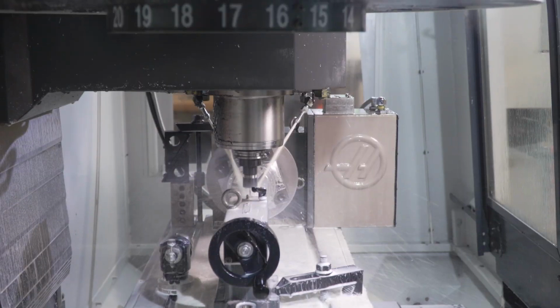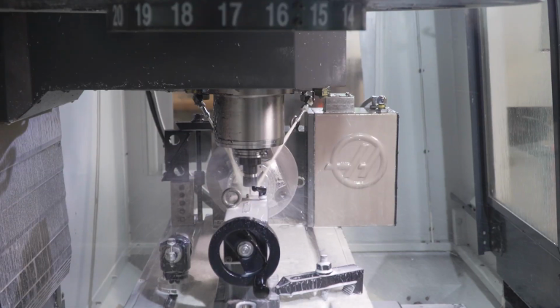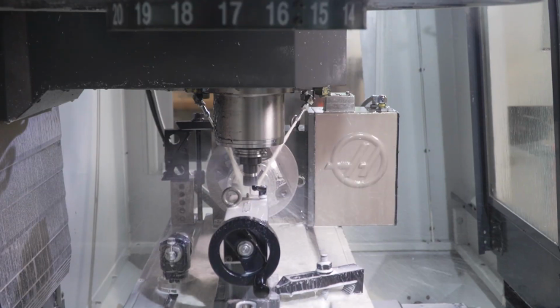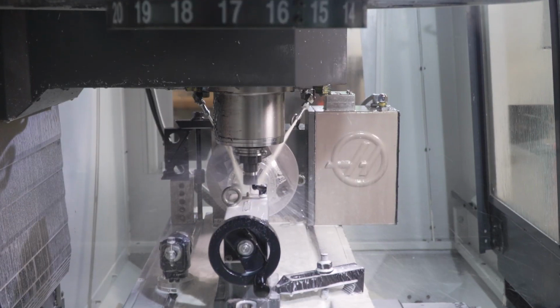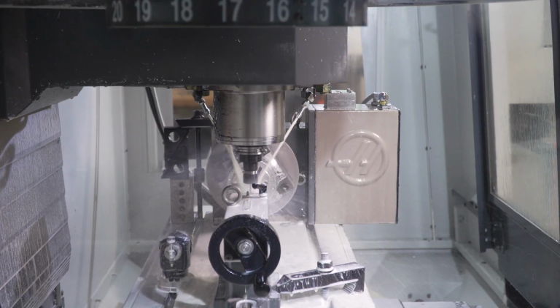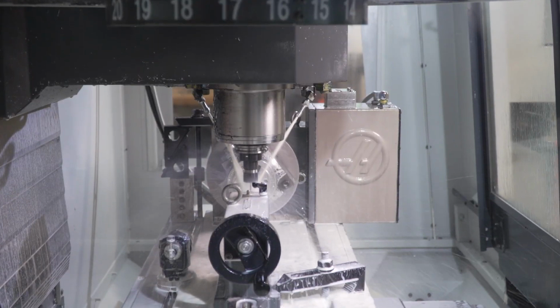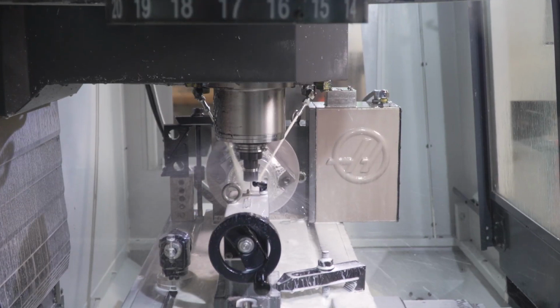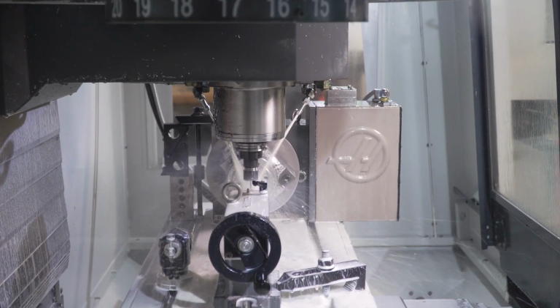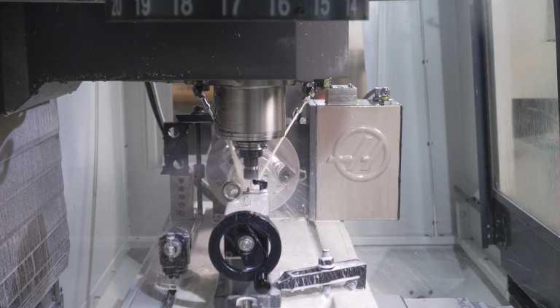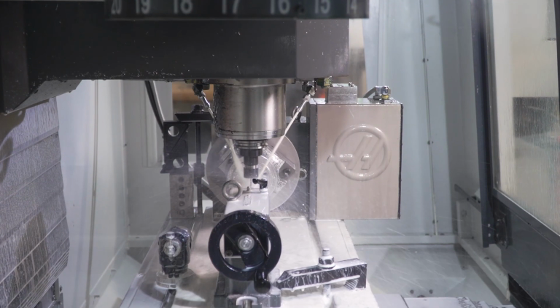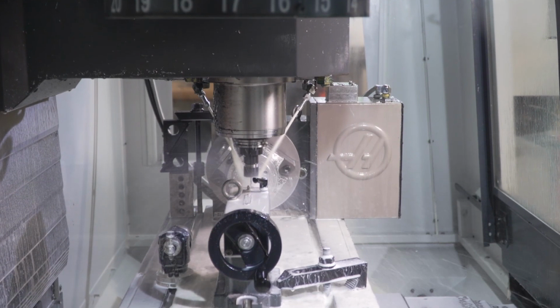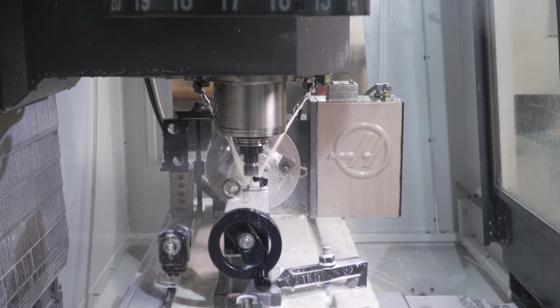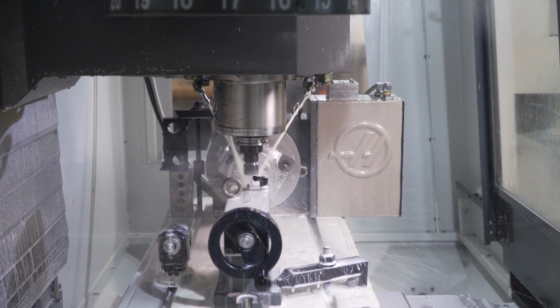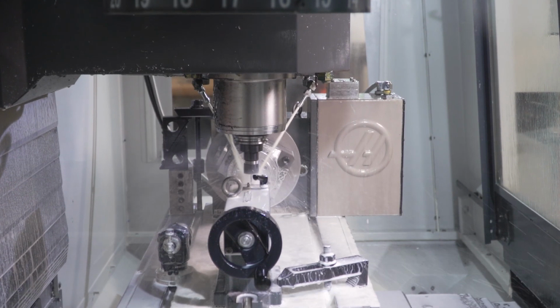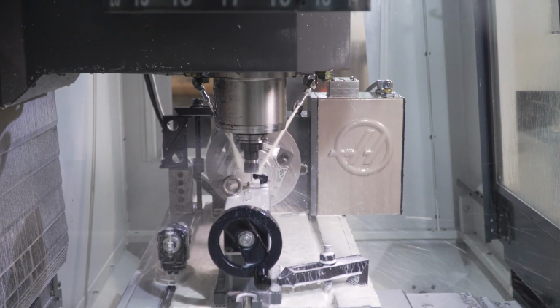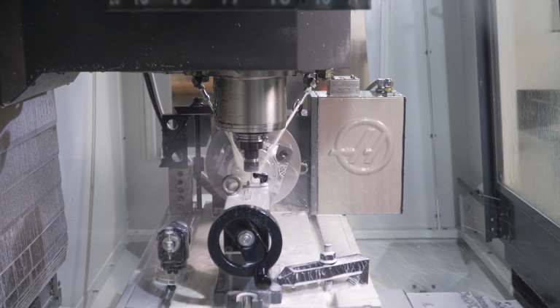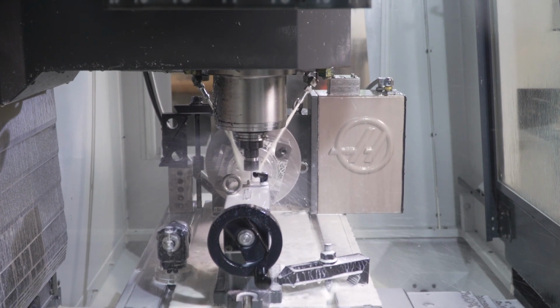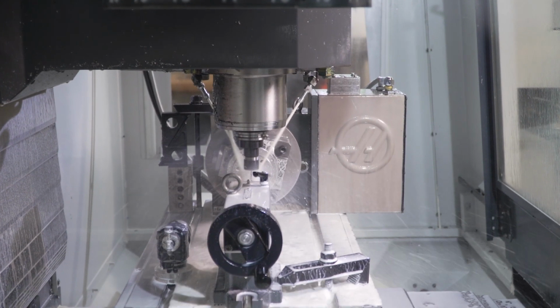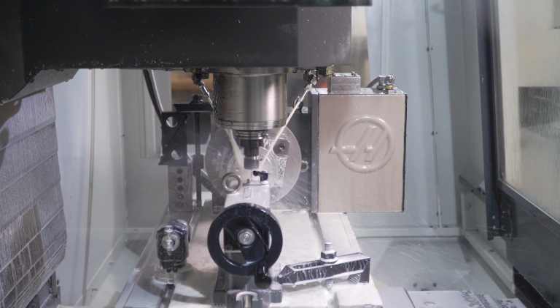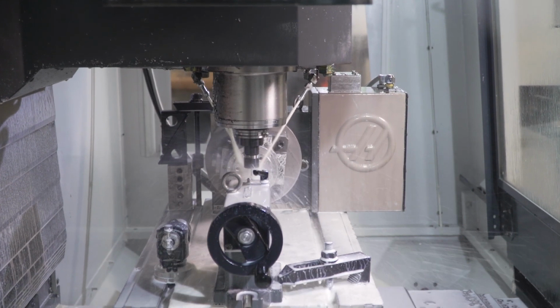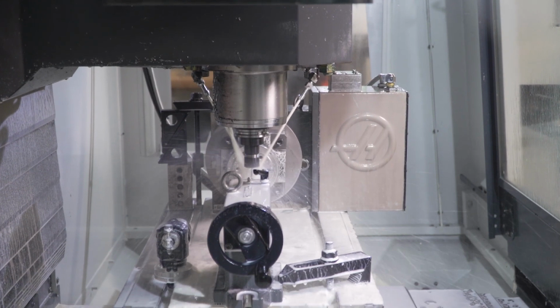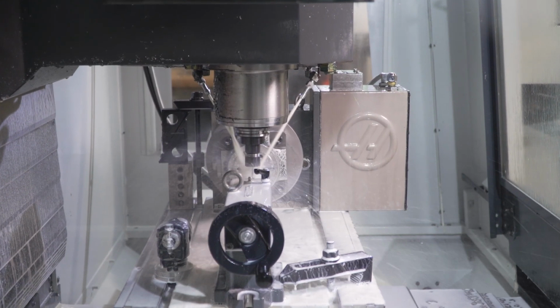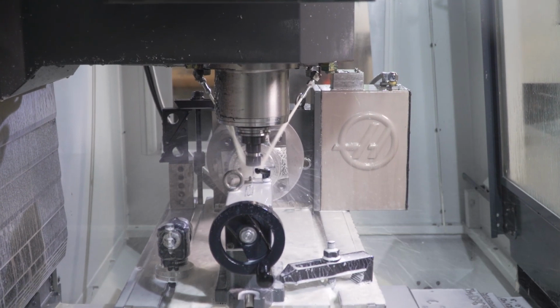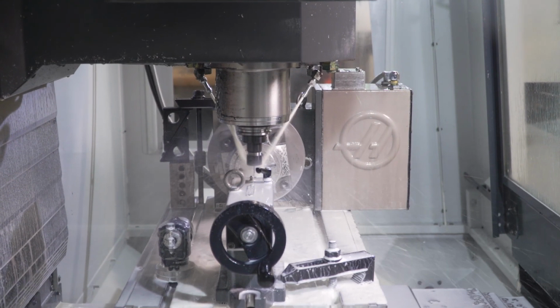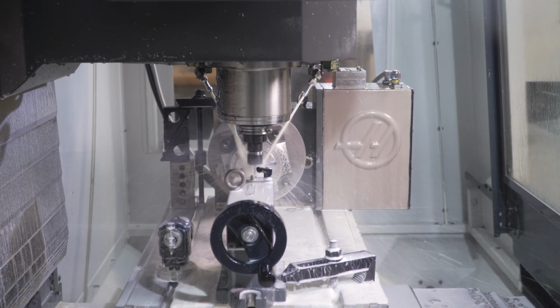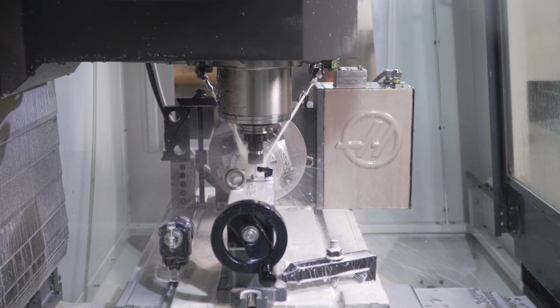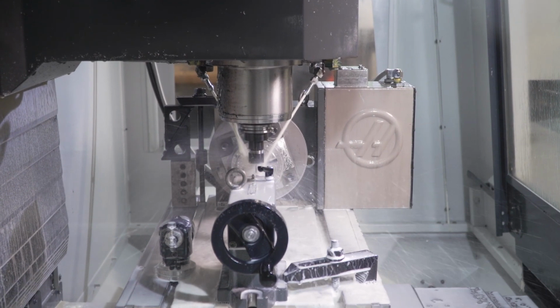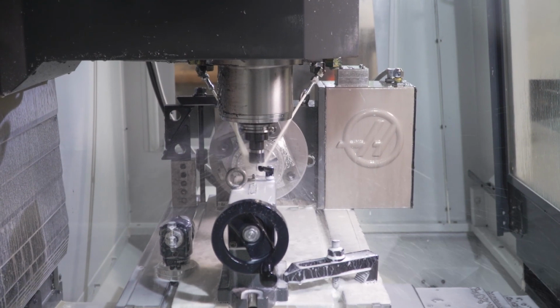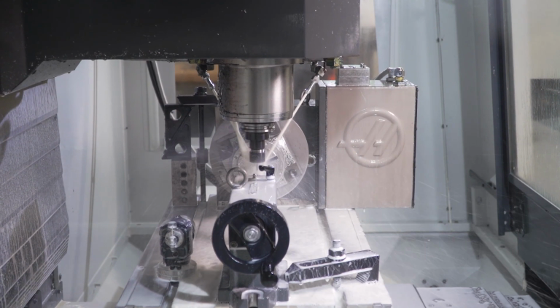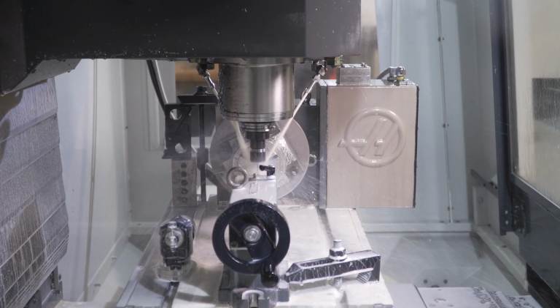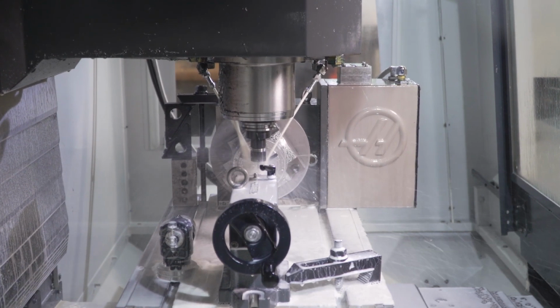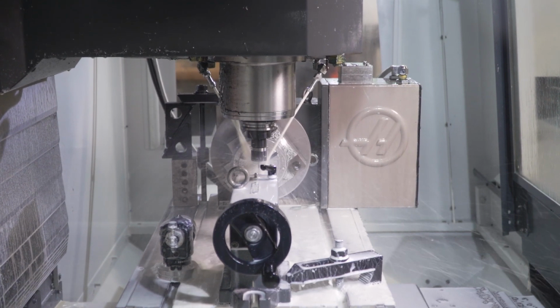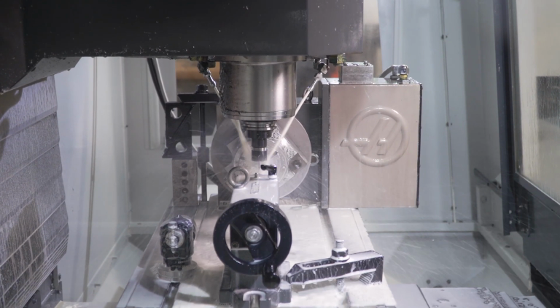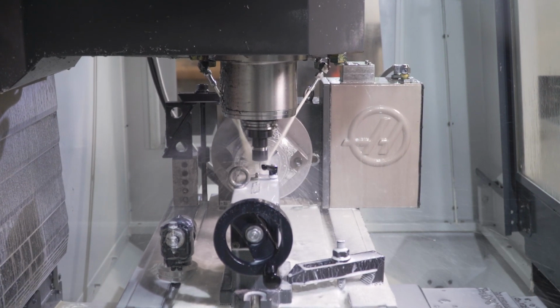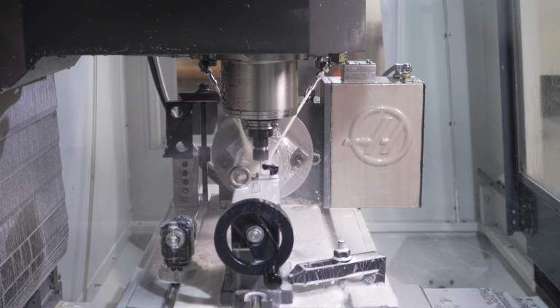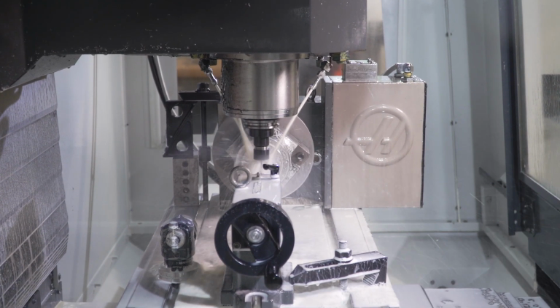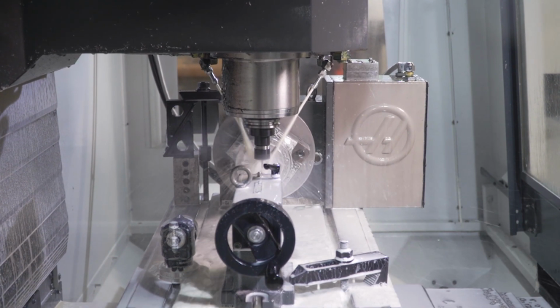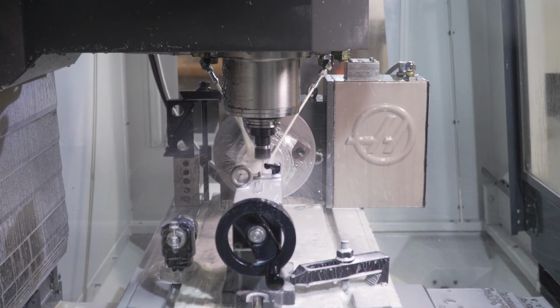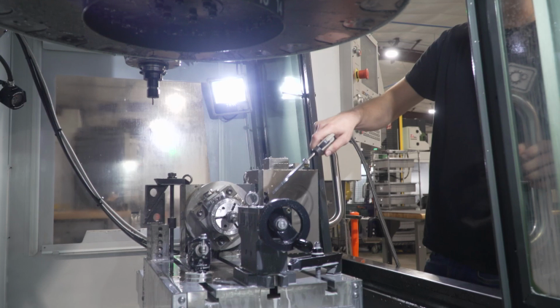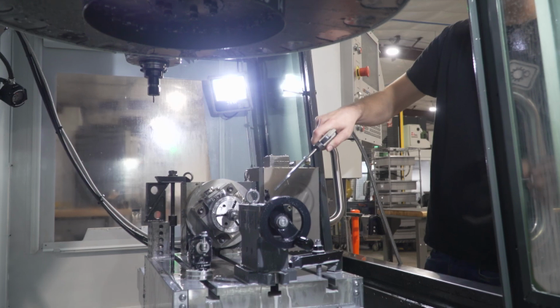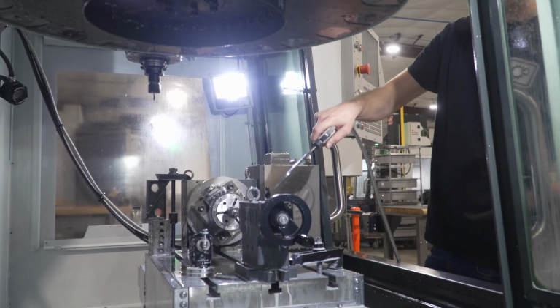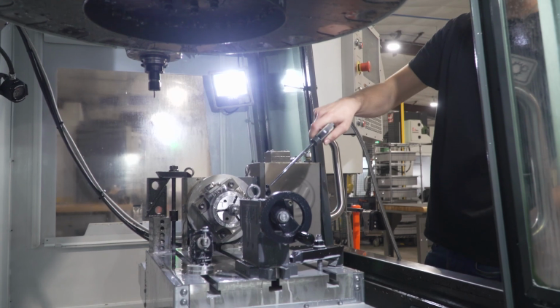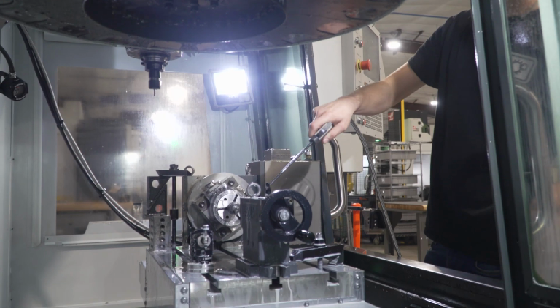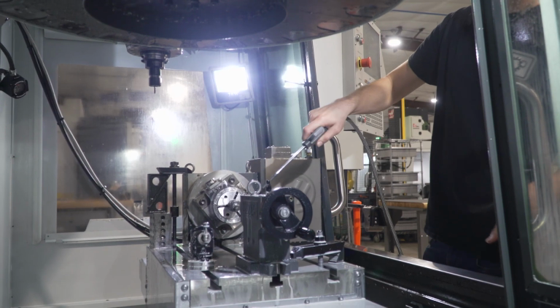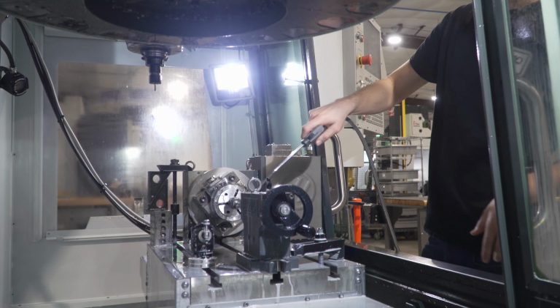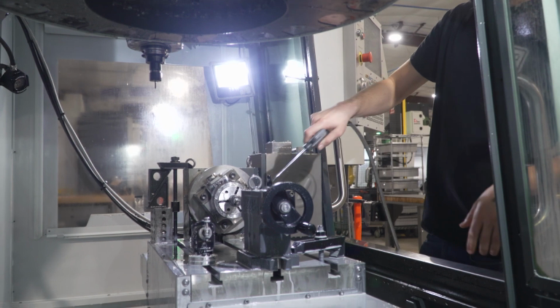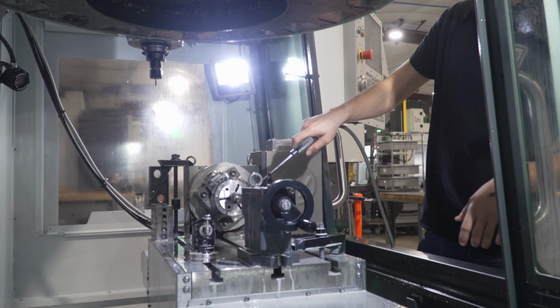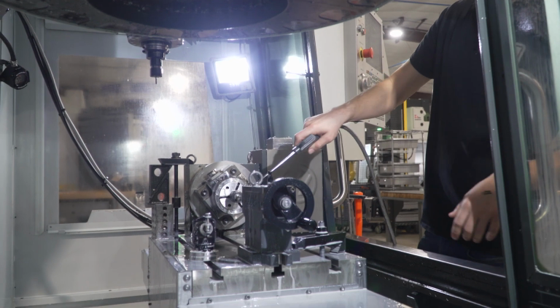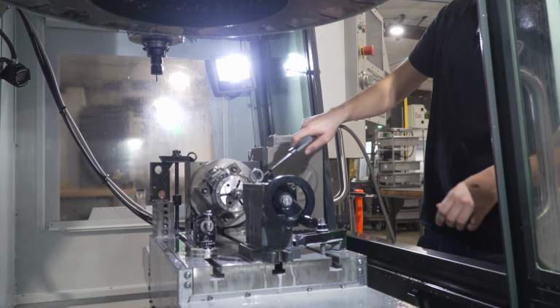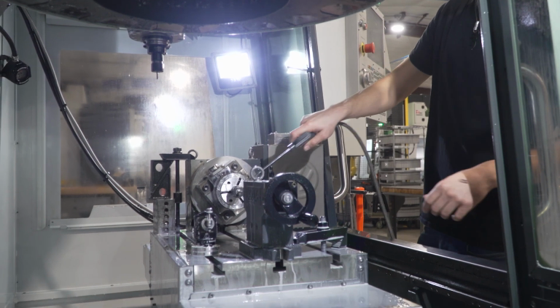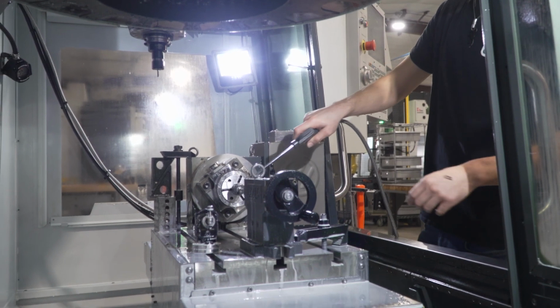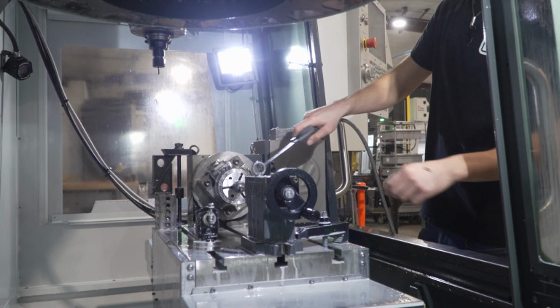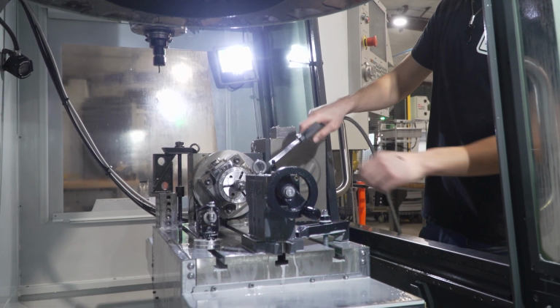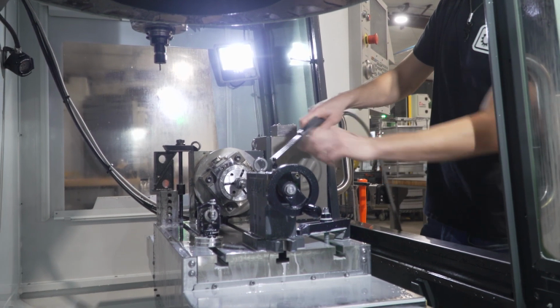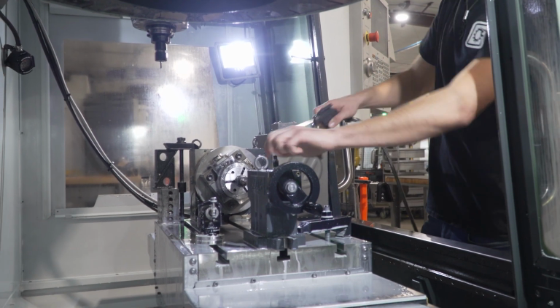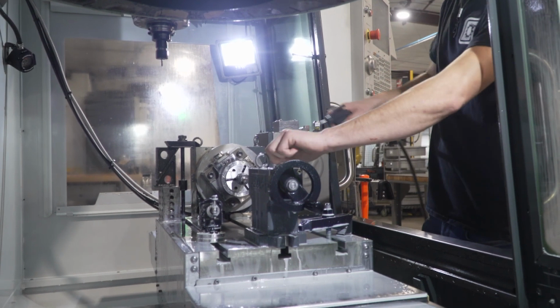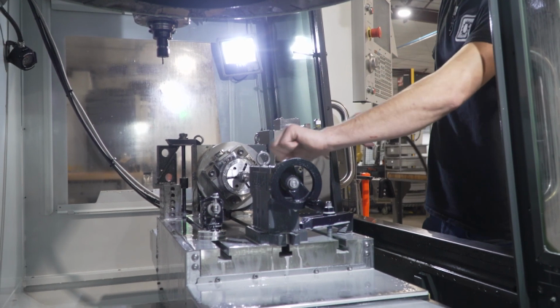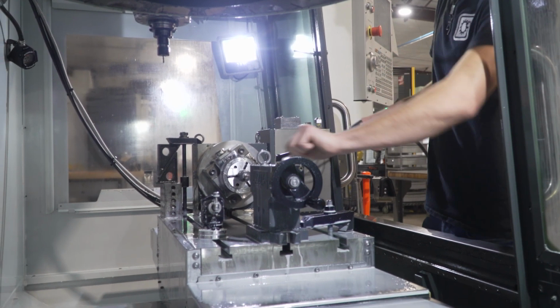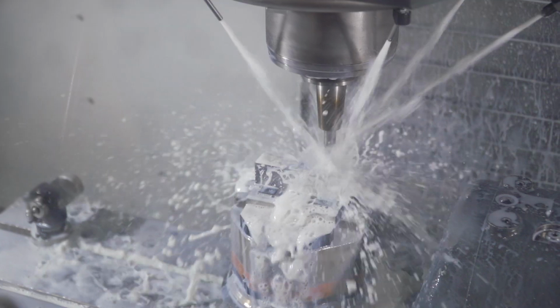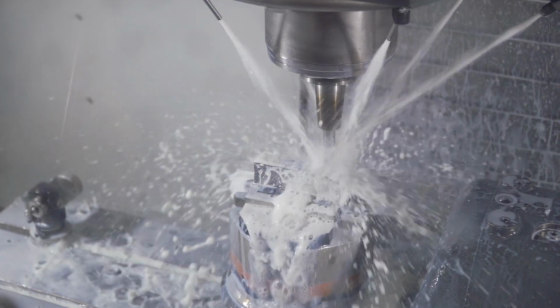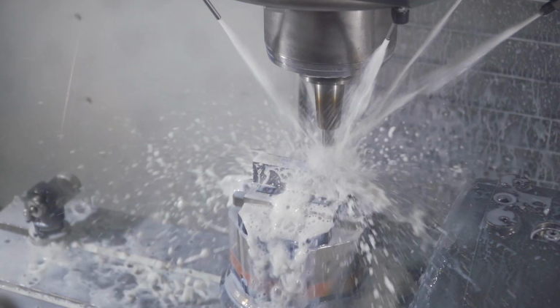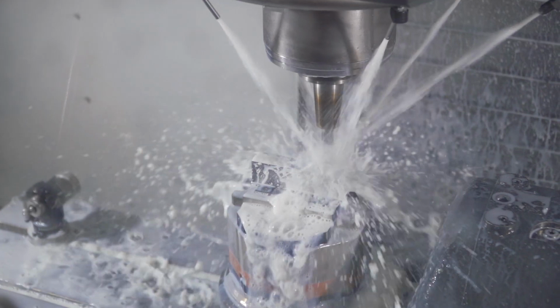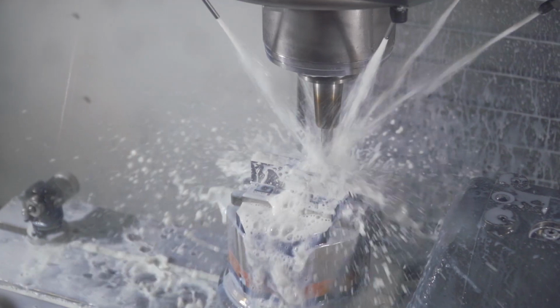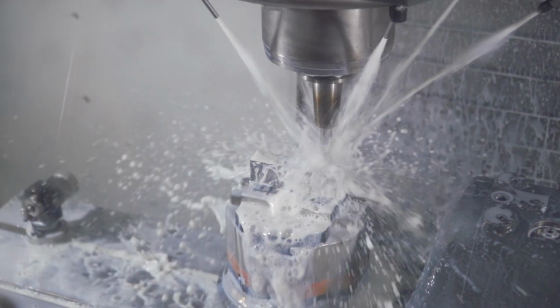Haas' price point and reliability has allowed us to expand much more quickly than others and still let us compete with the best of the best out there.